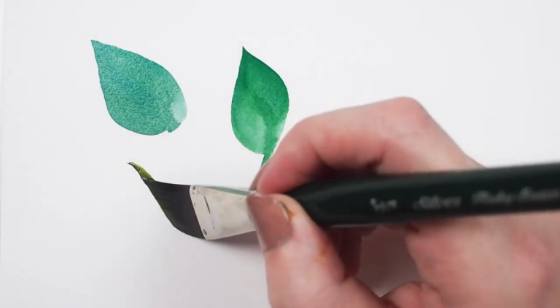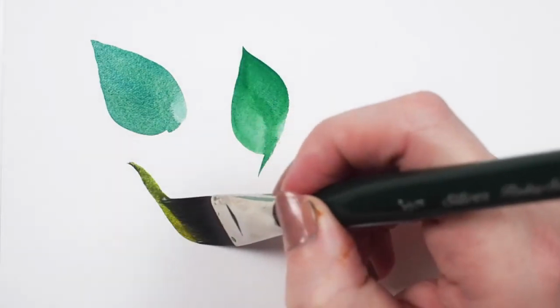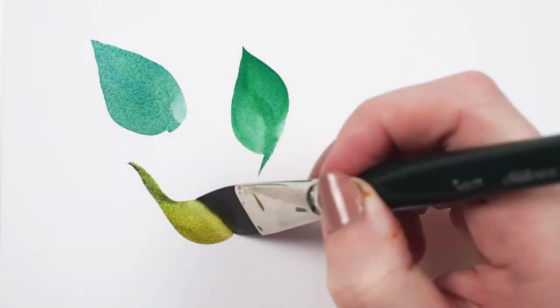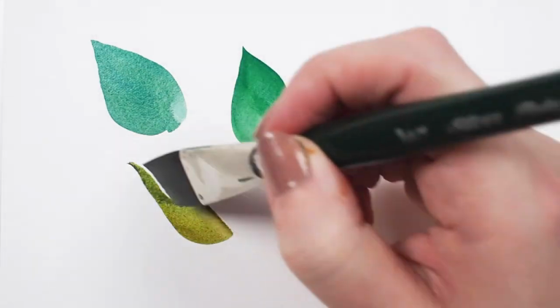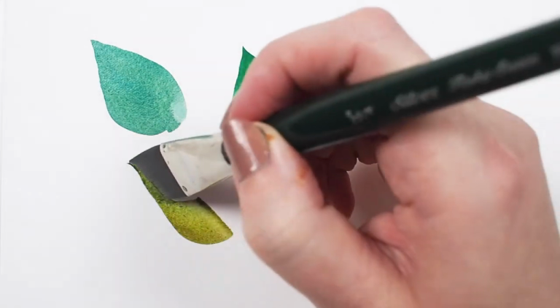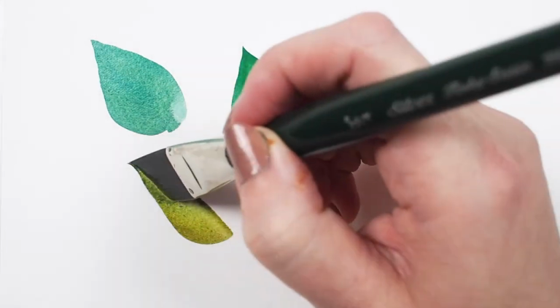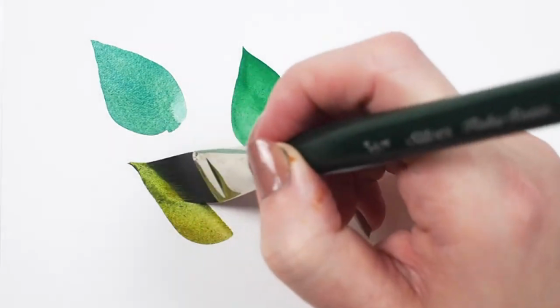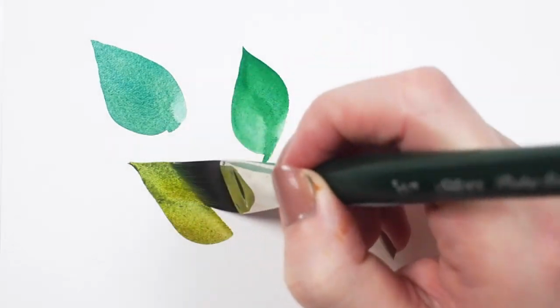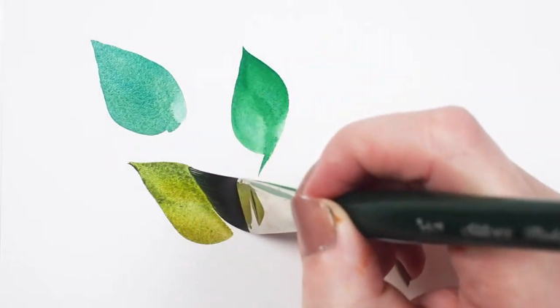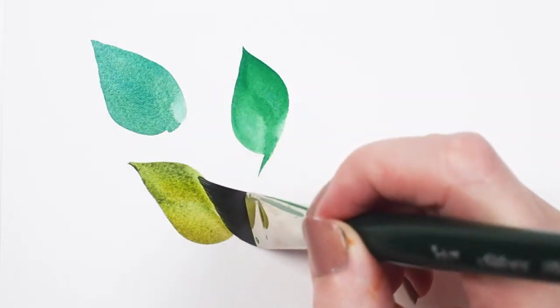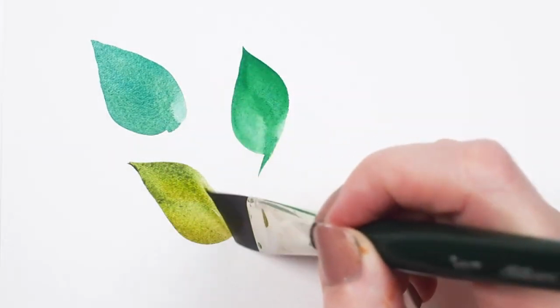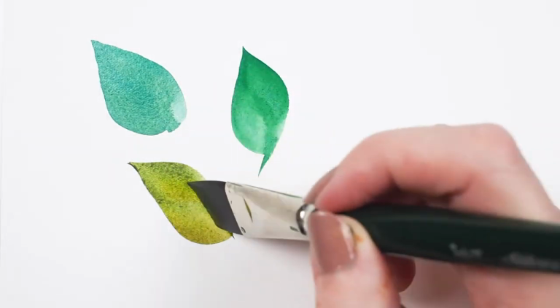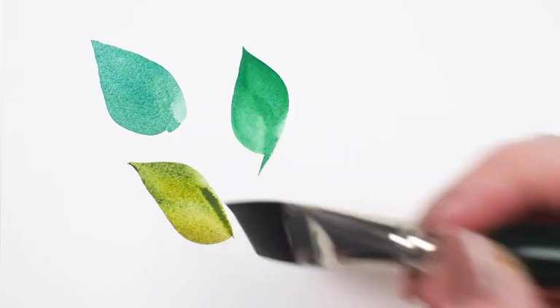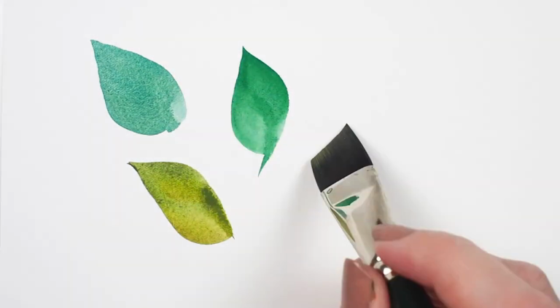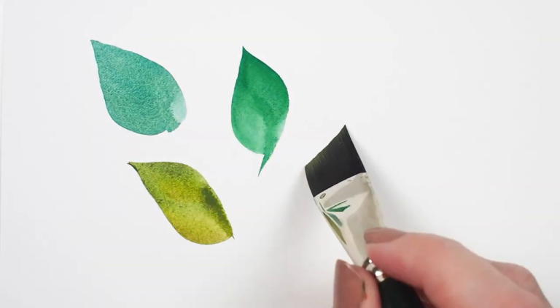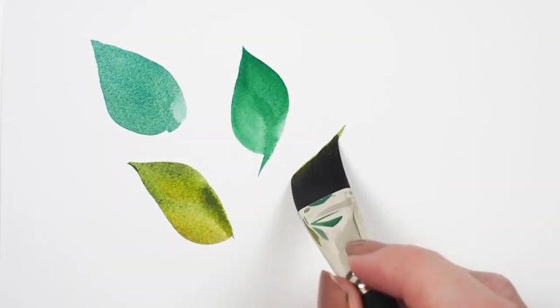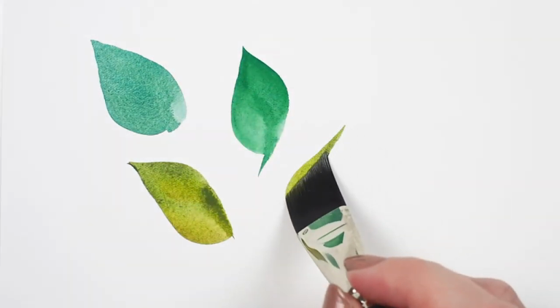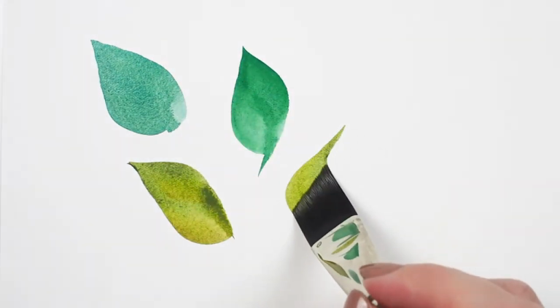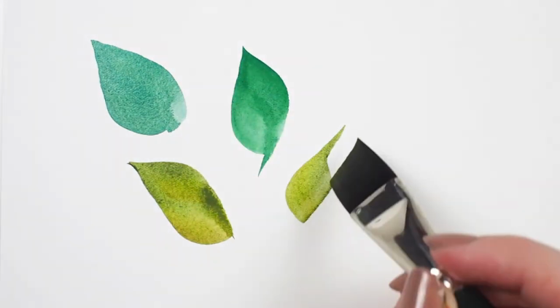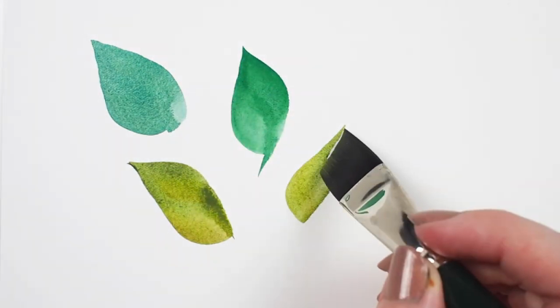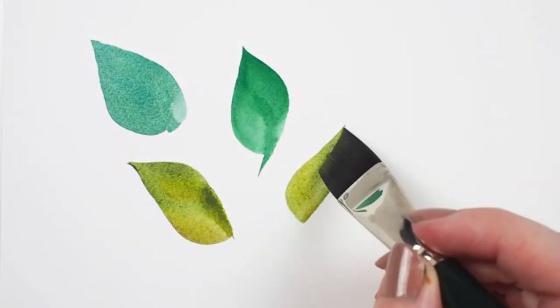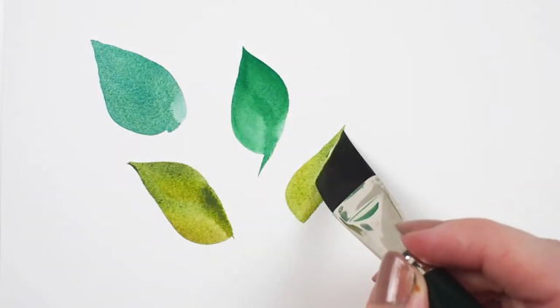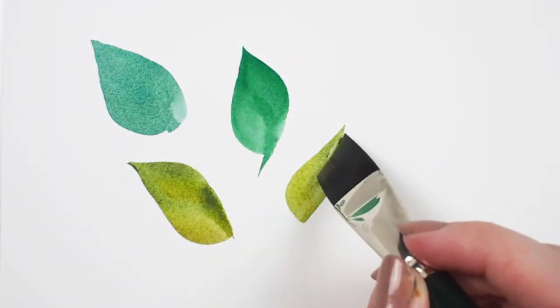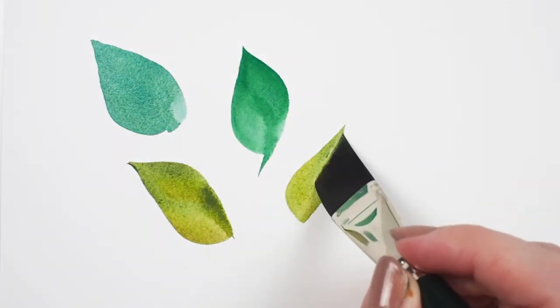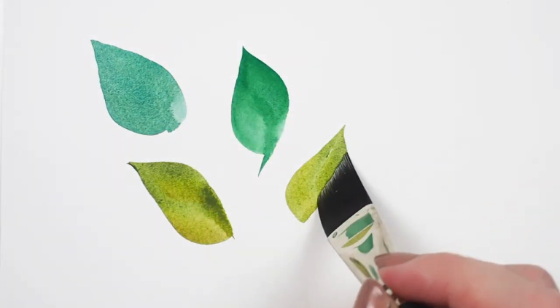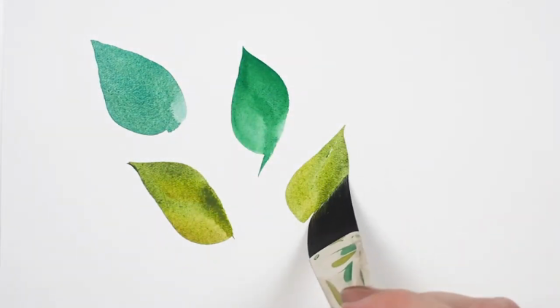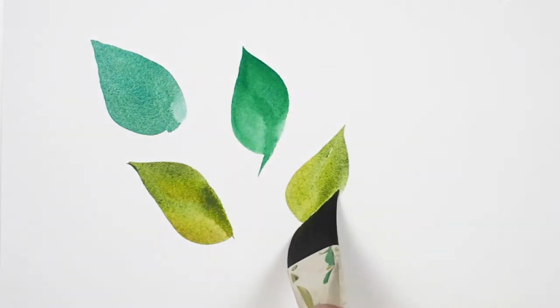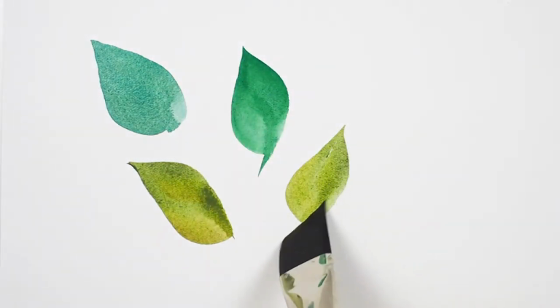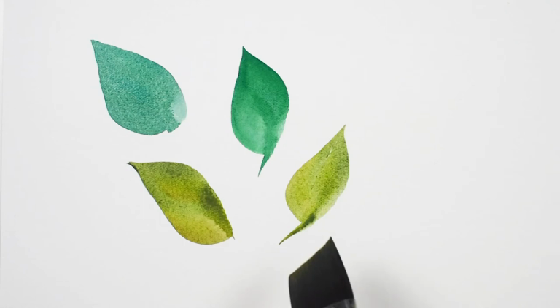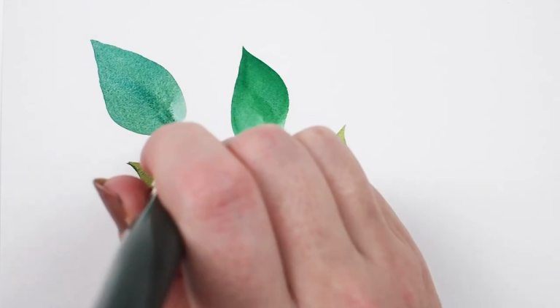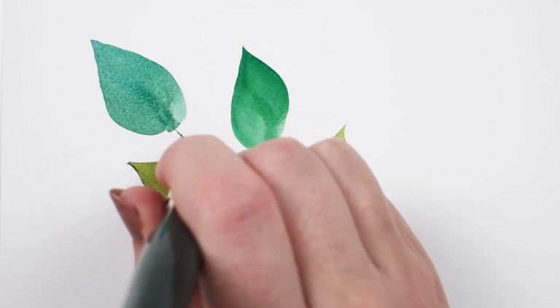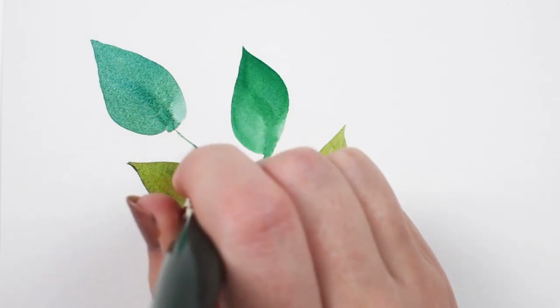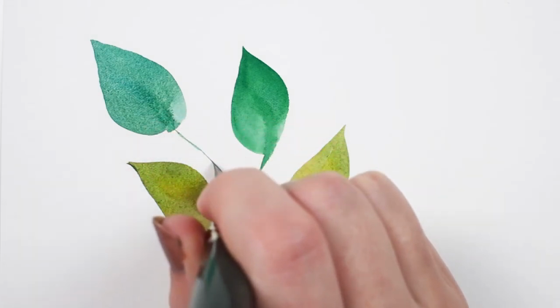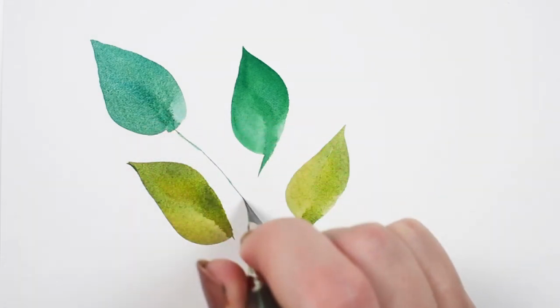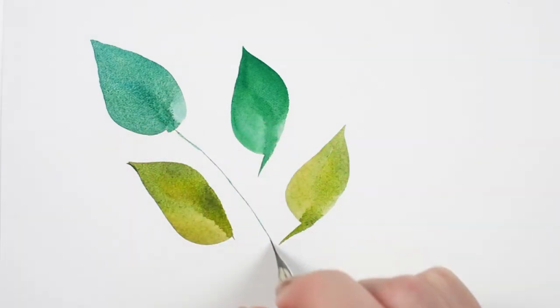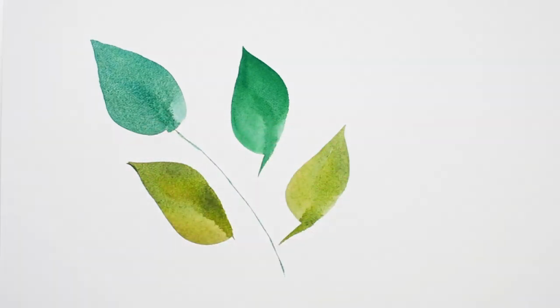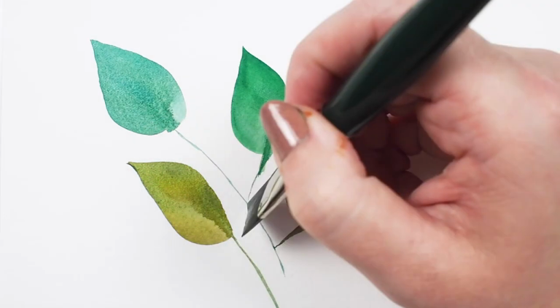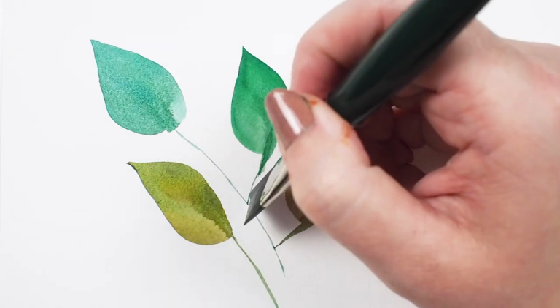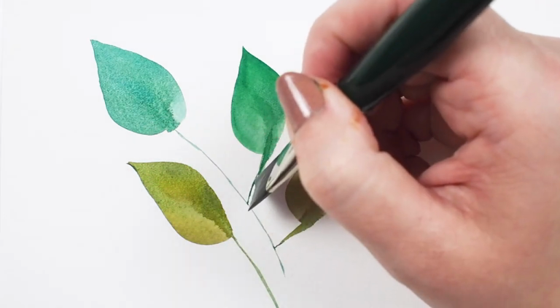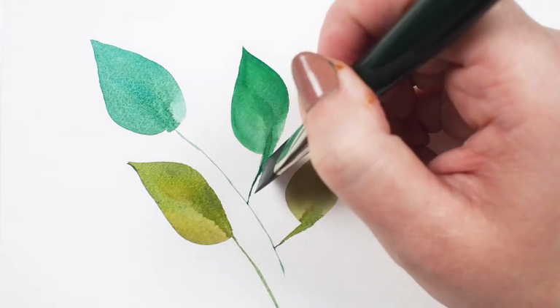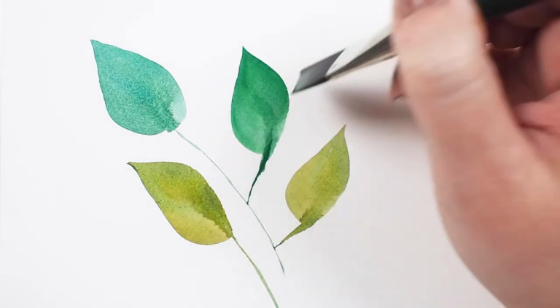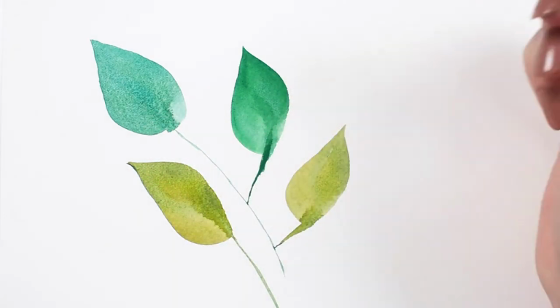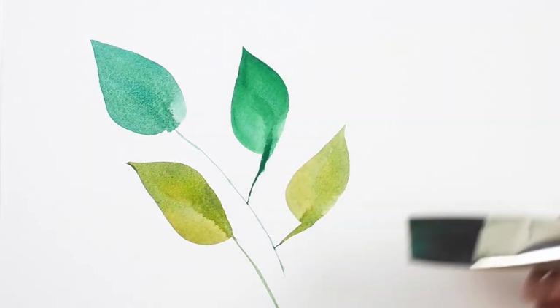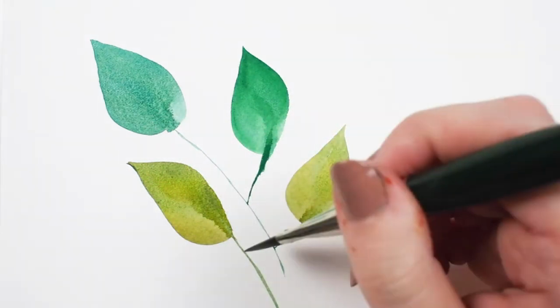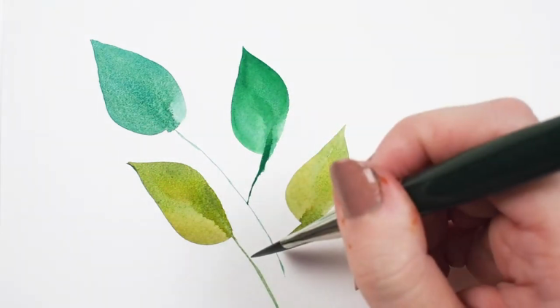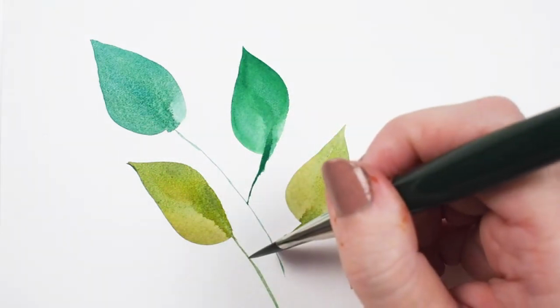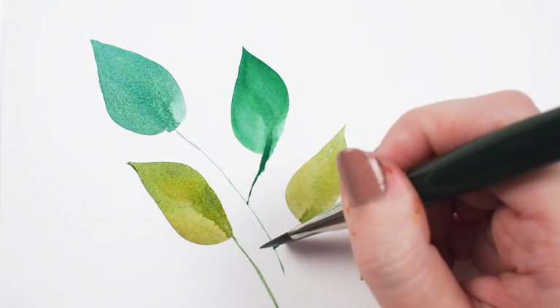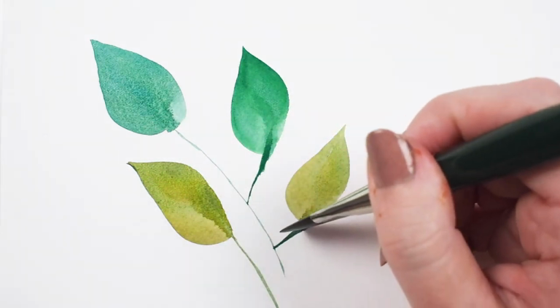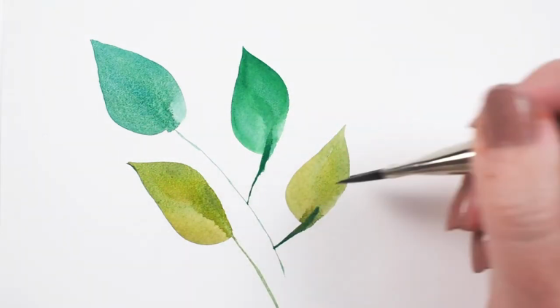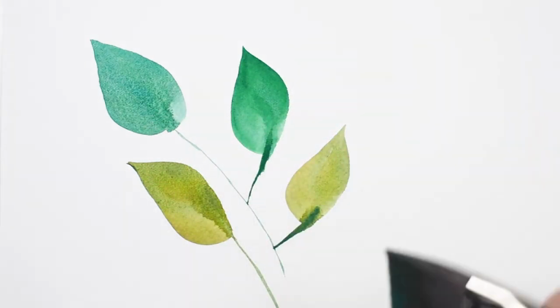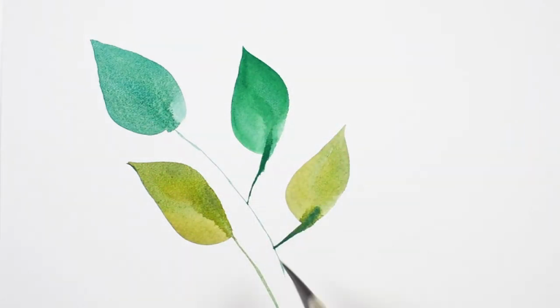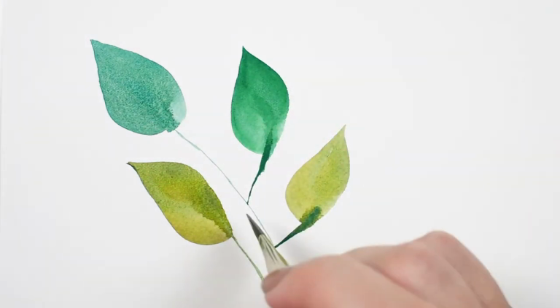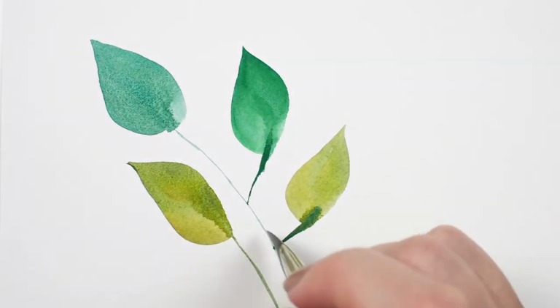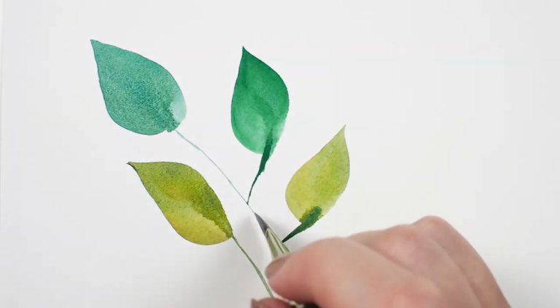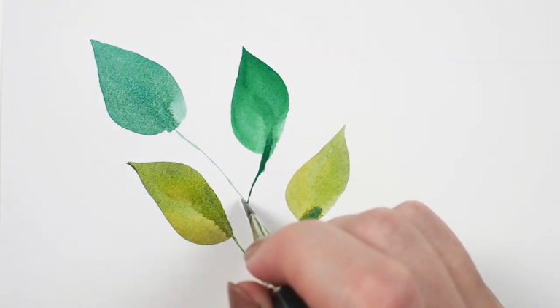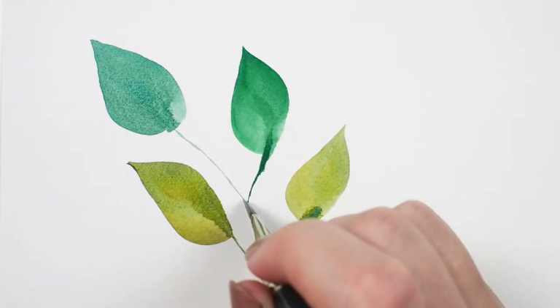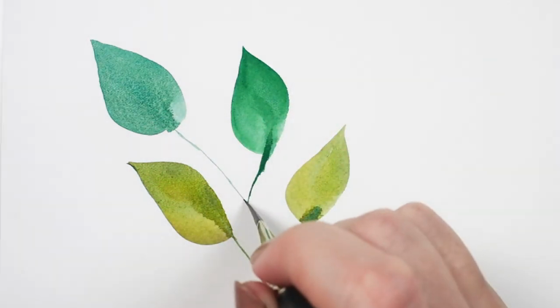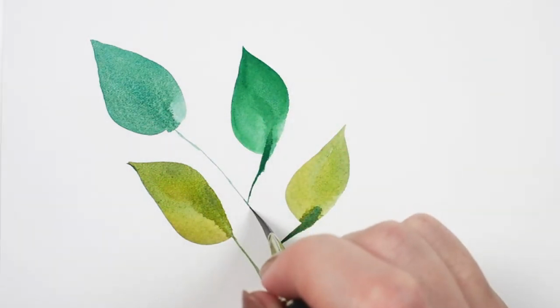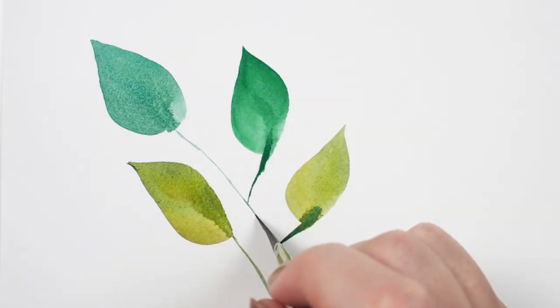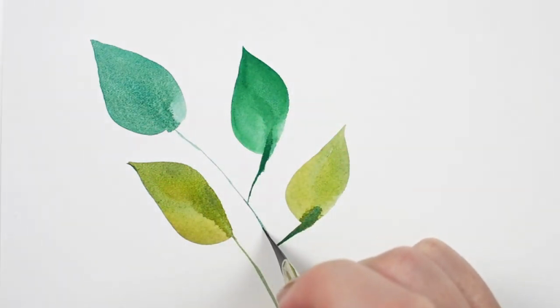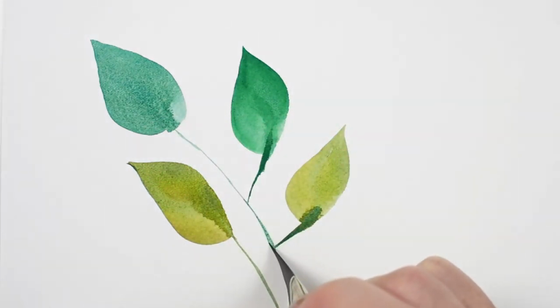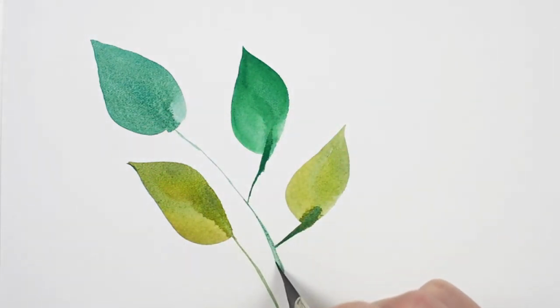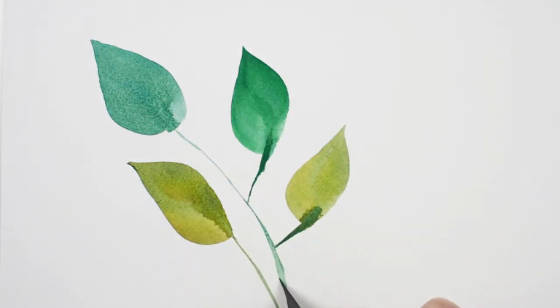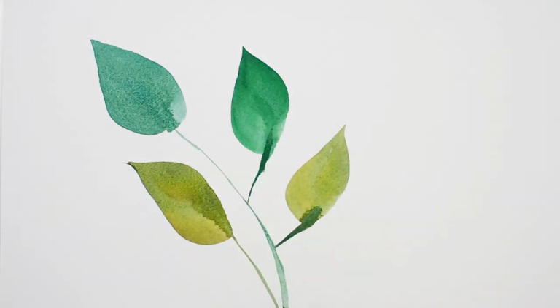Water media artists can enjoy this line of brushes as well. It is recommended that these painters use heavier, high-quality paper for this line of brushes.